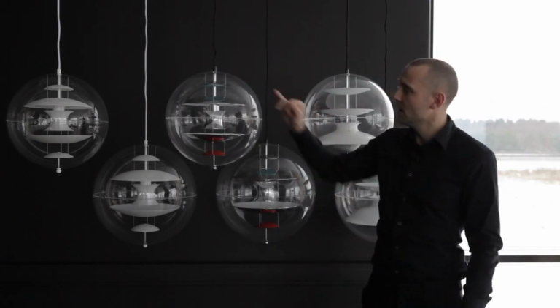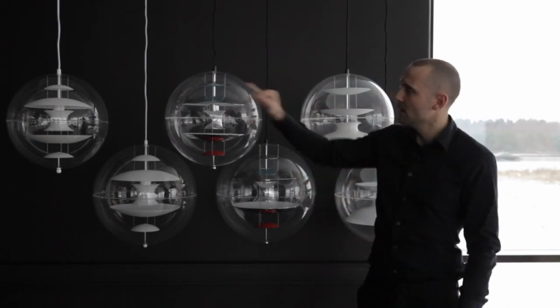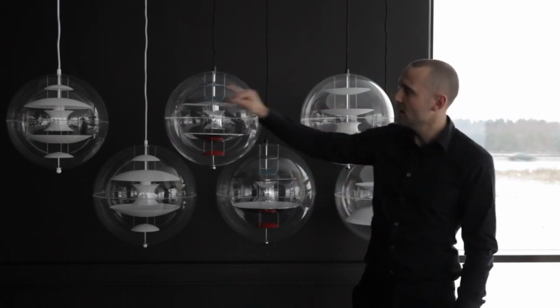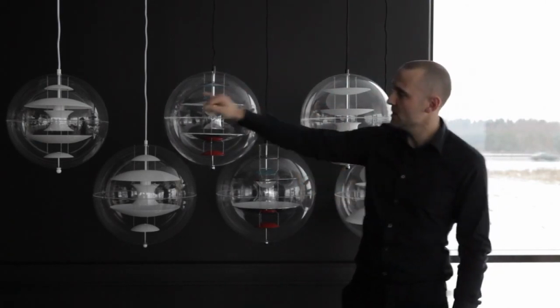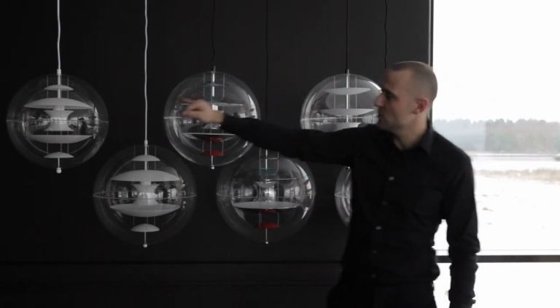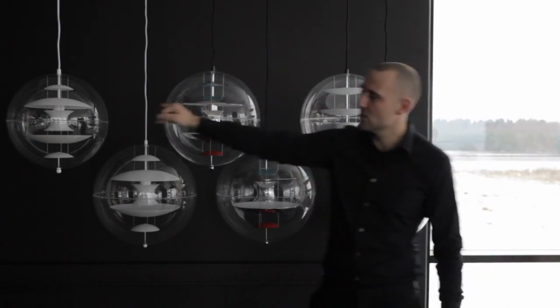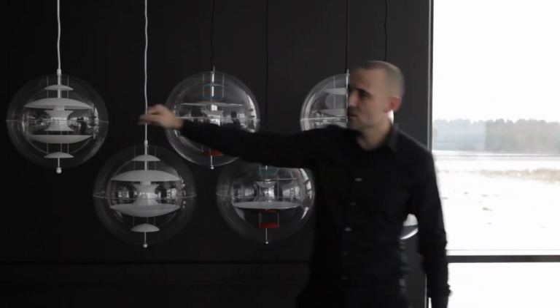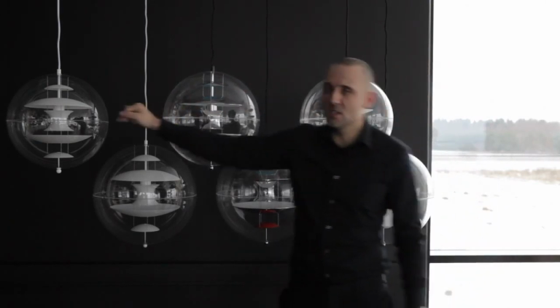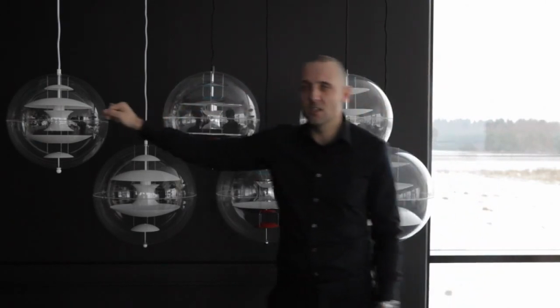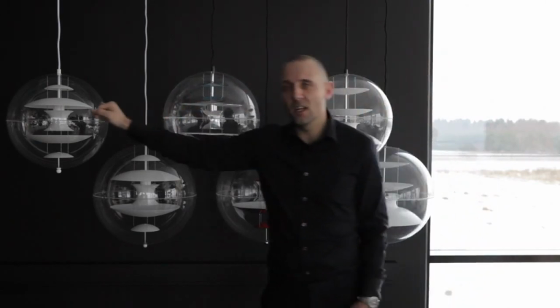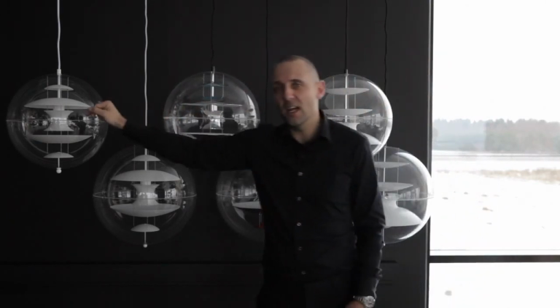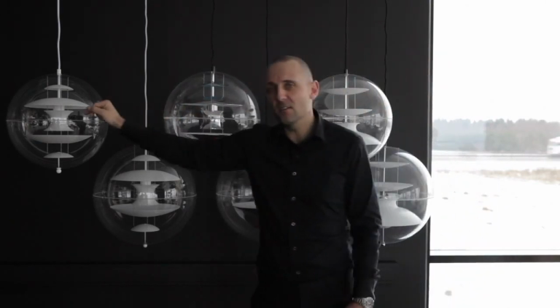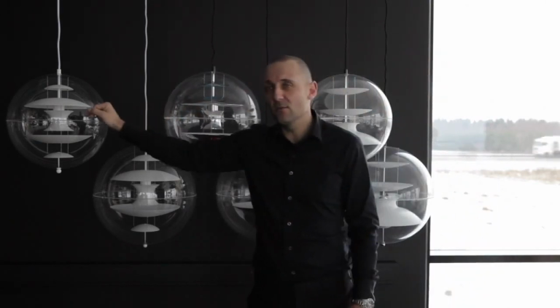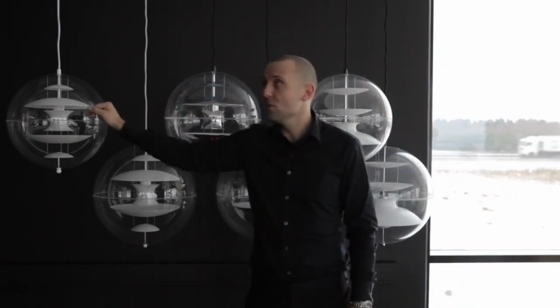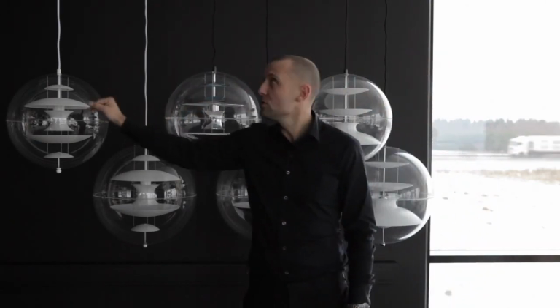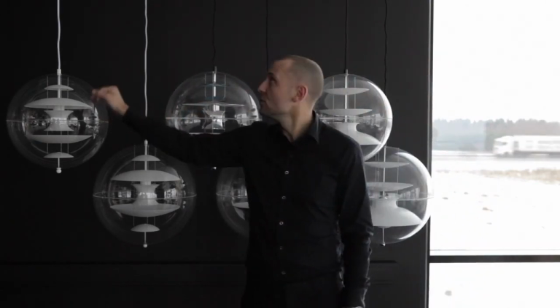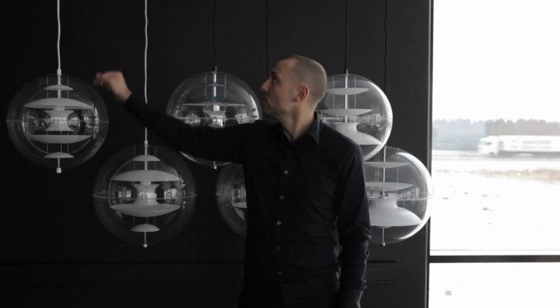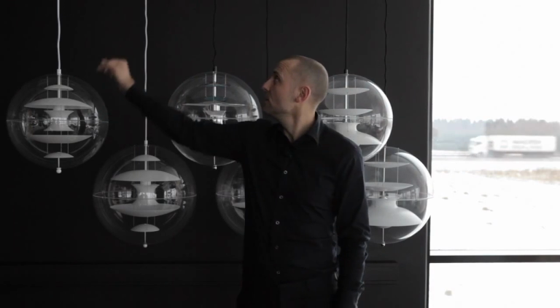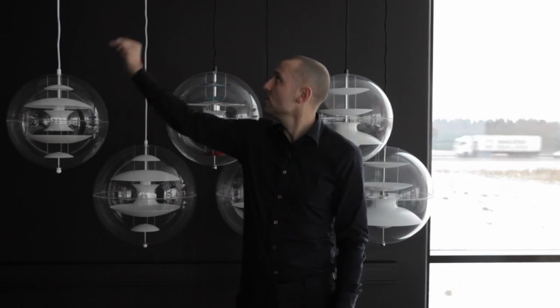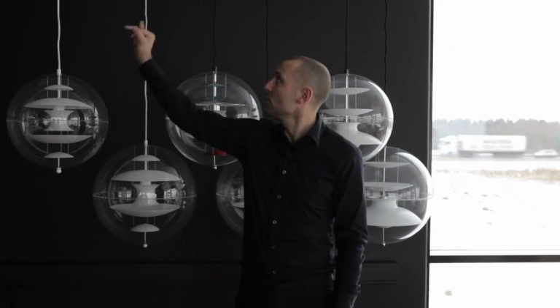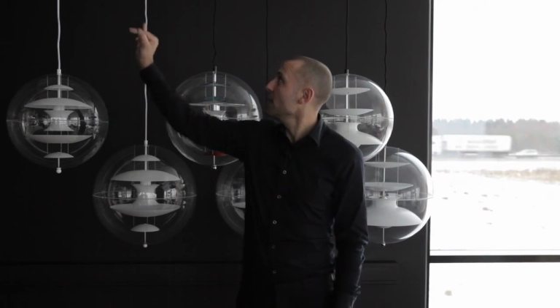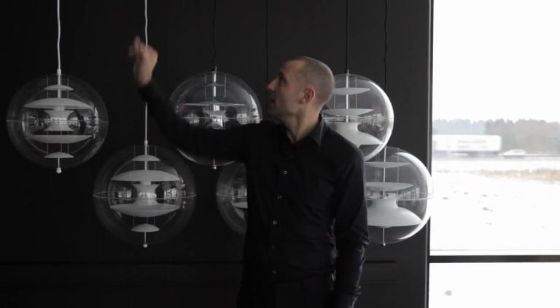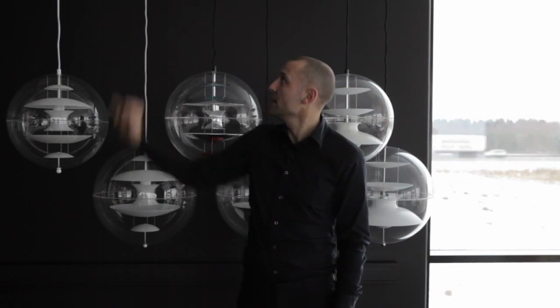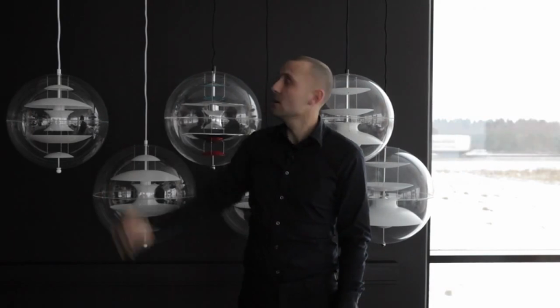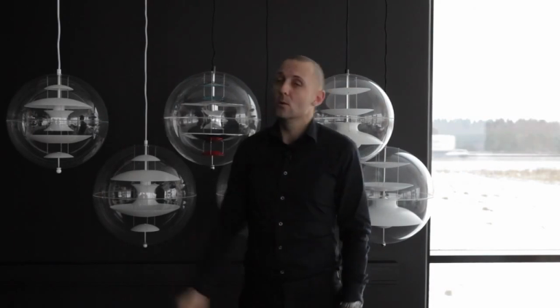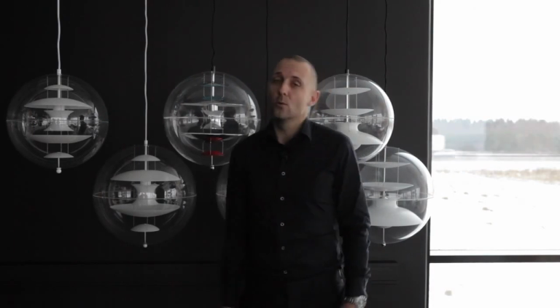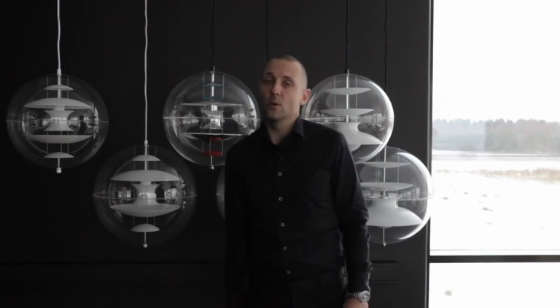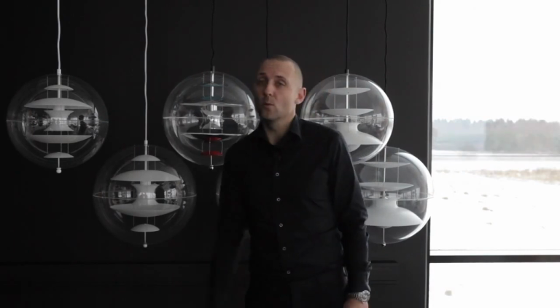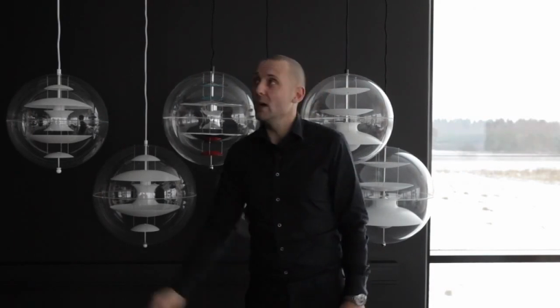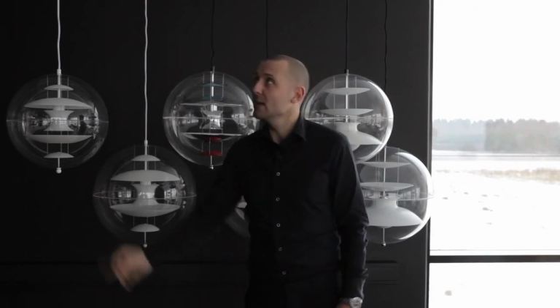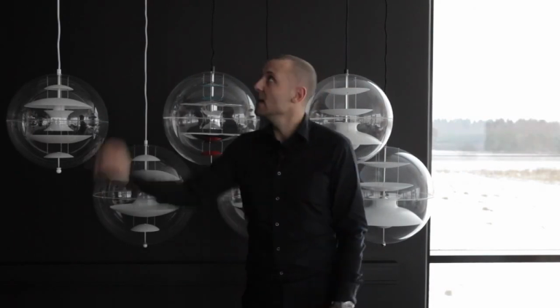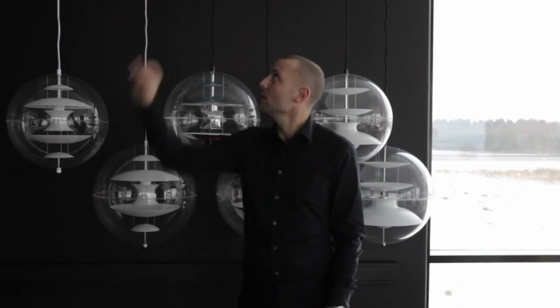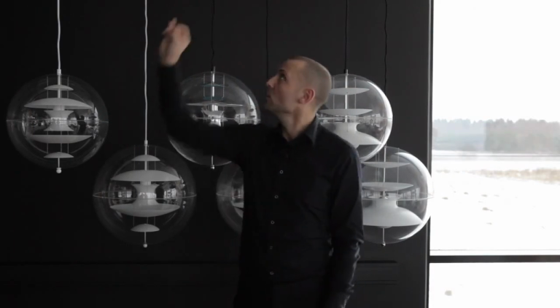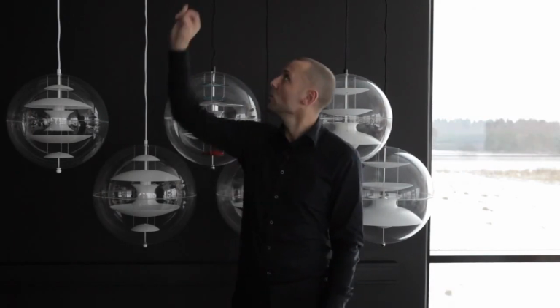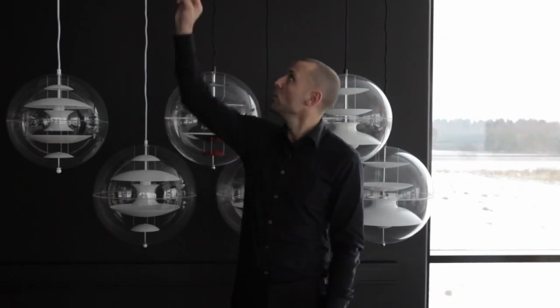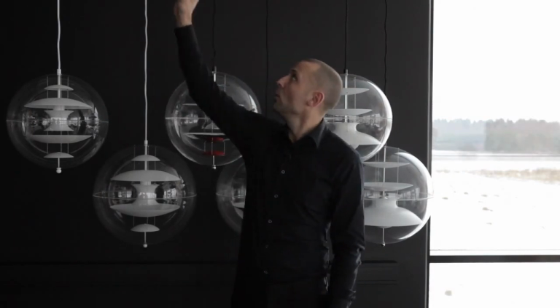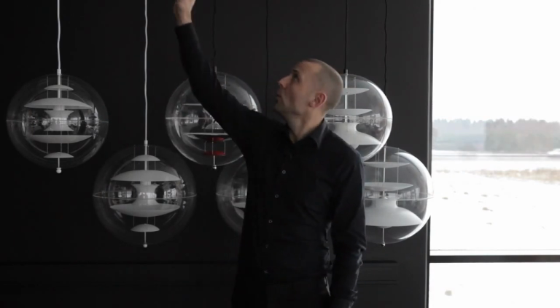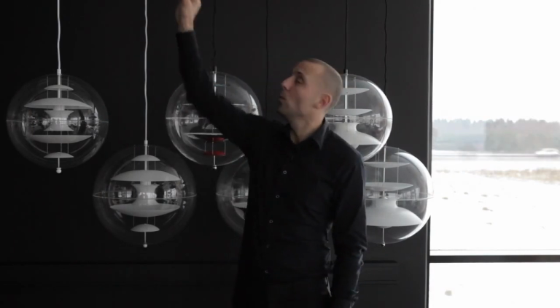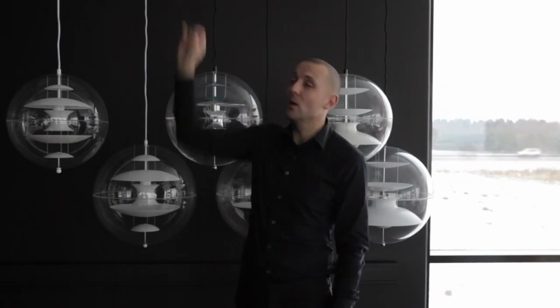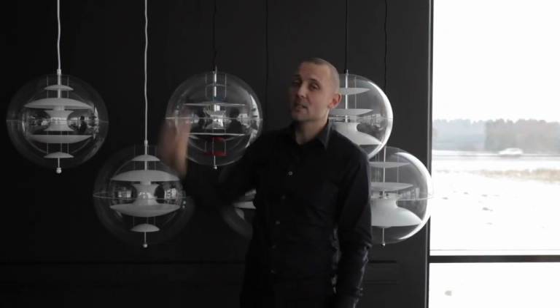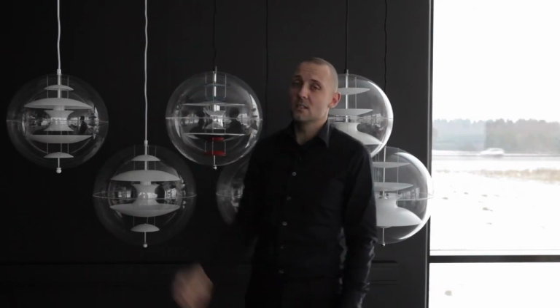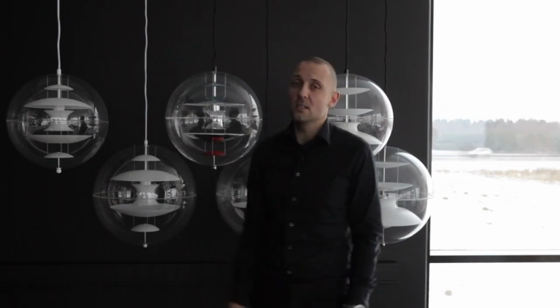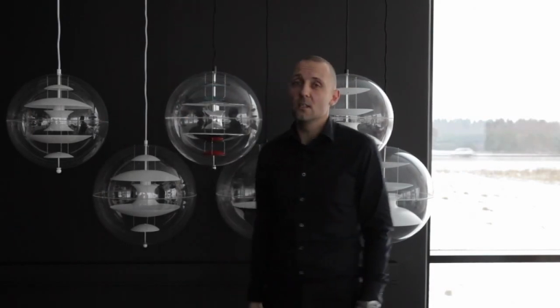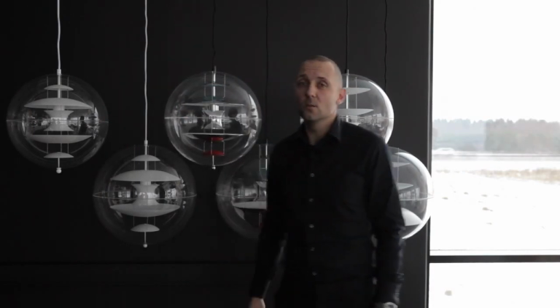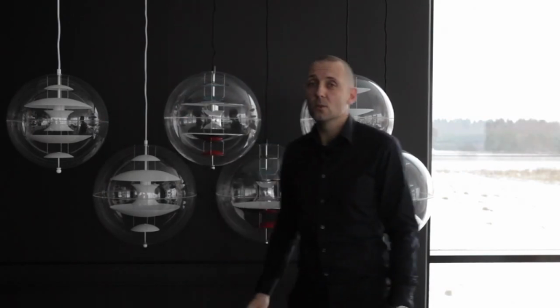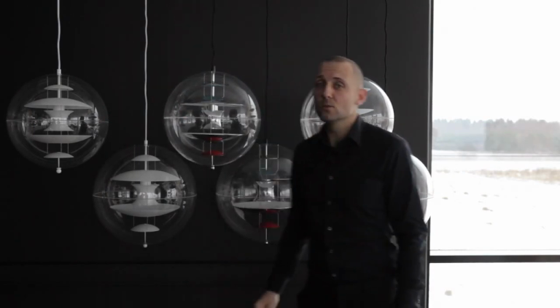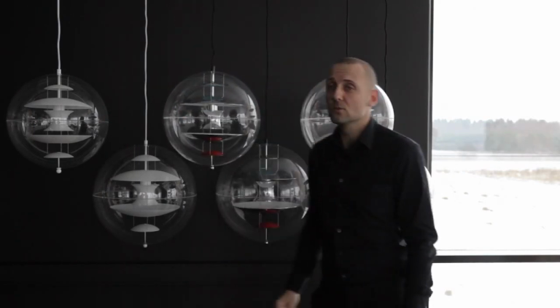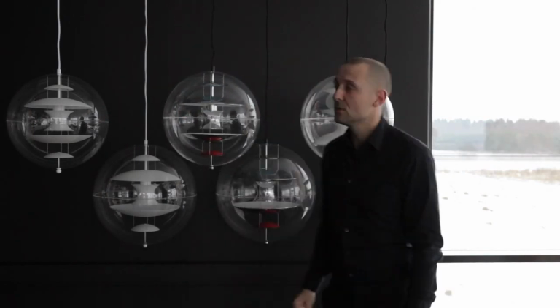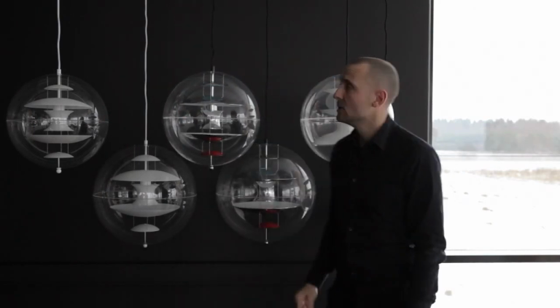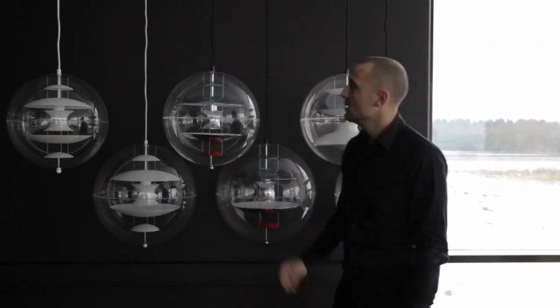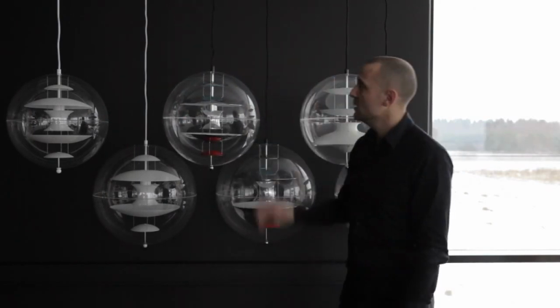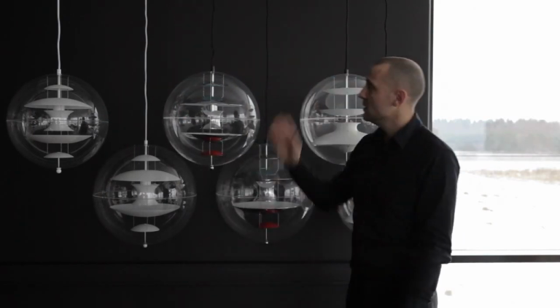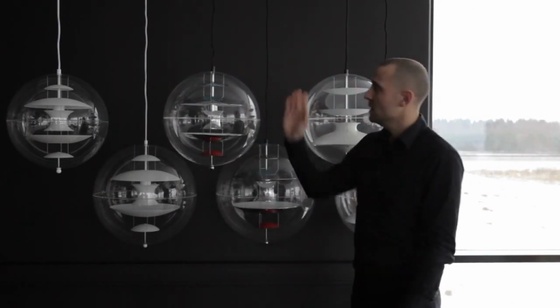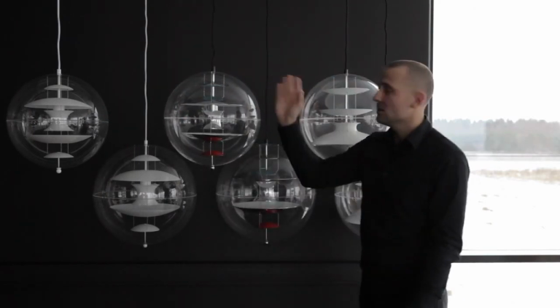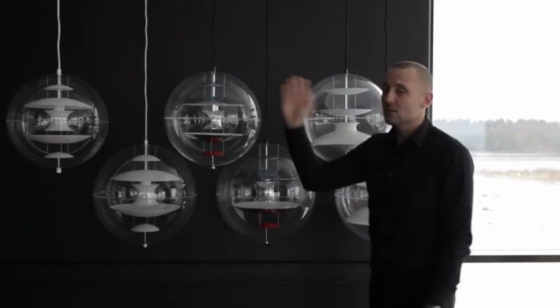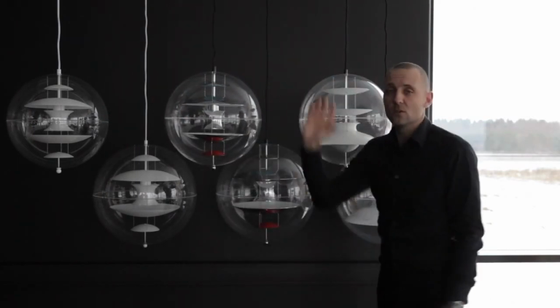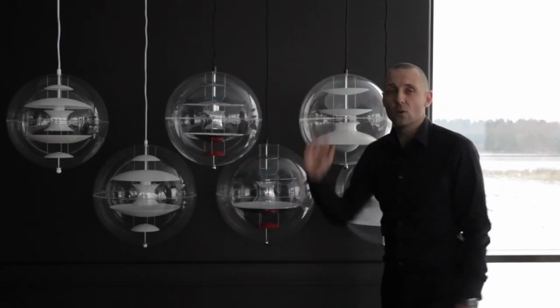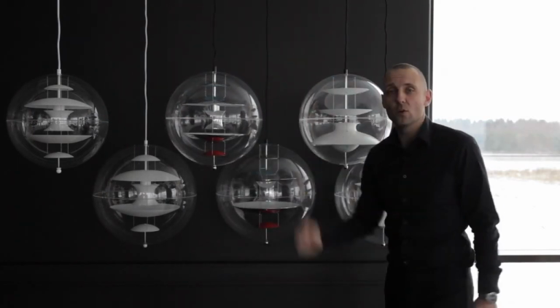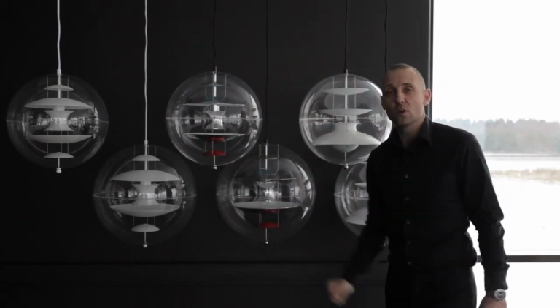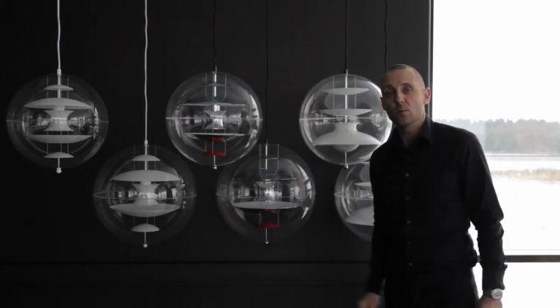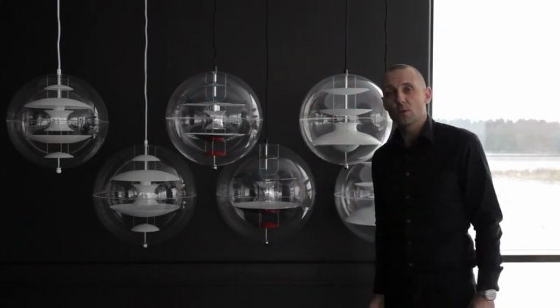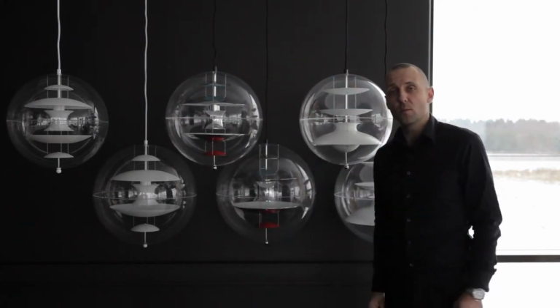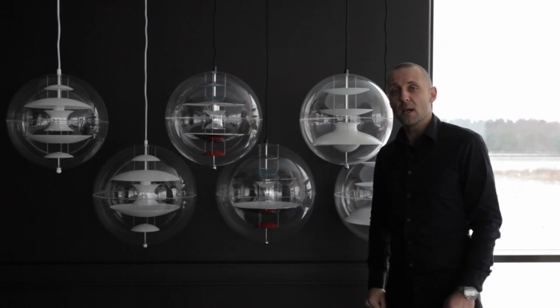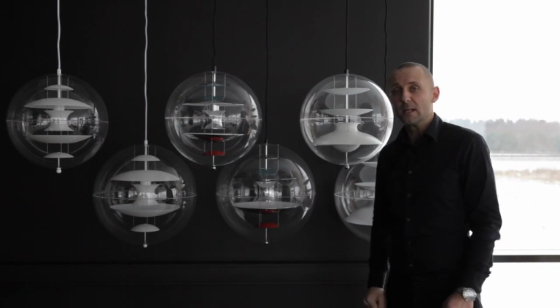As you can see, the glass version we have supplied with a white cable and white ceiling rose. The others all come with black.